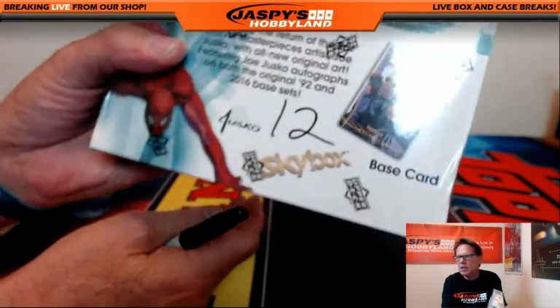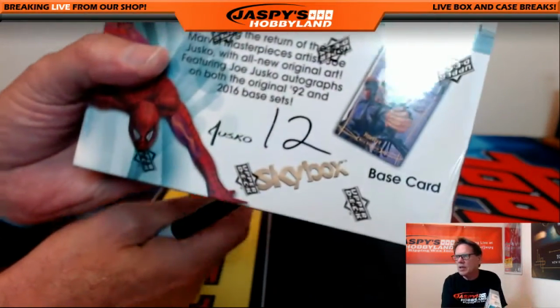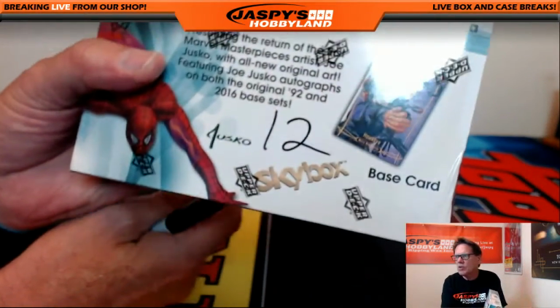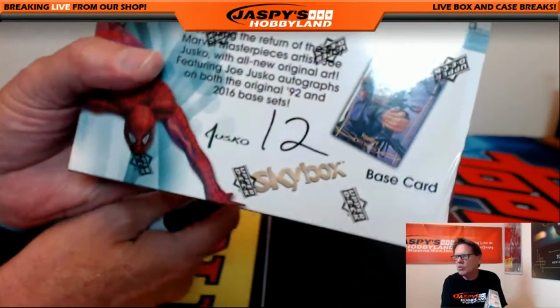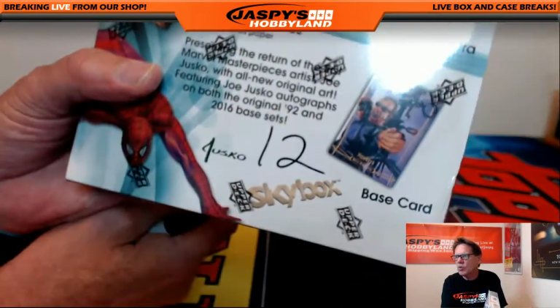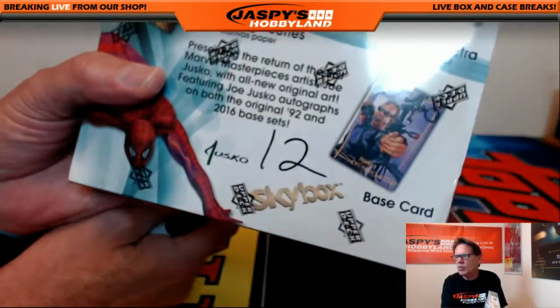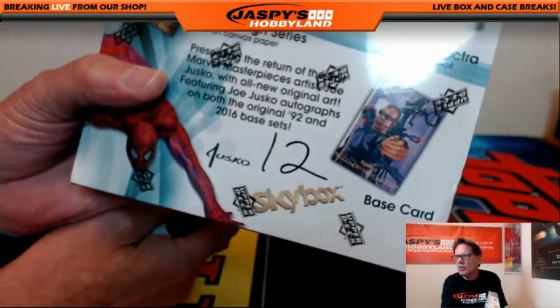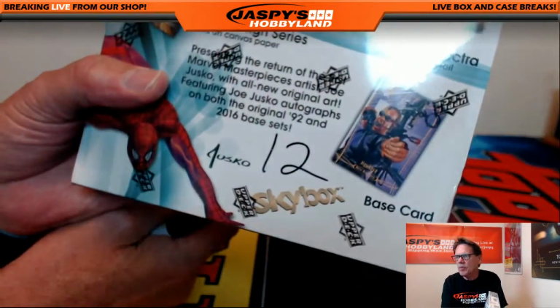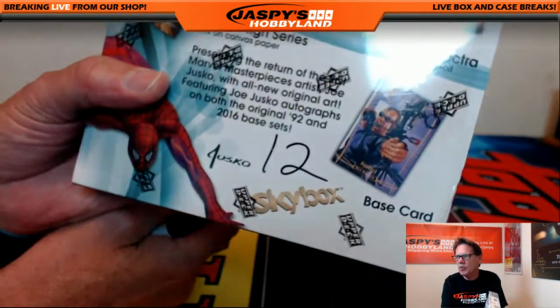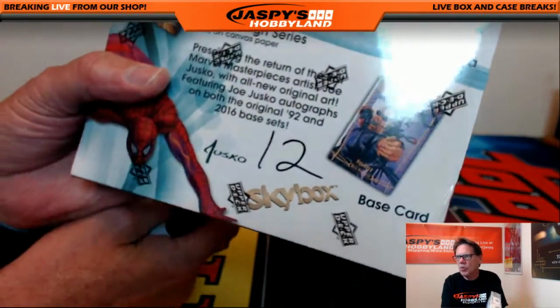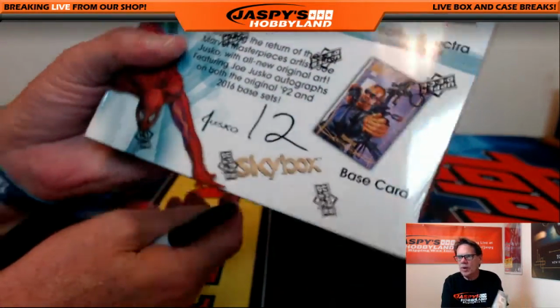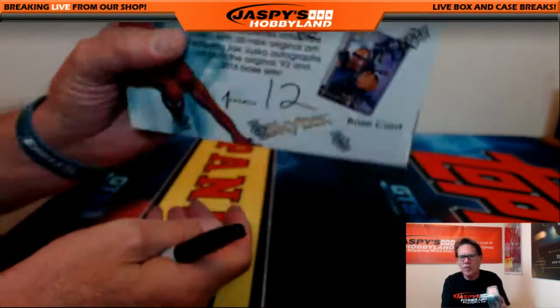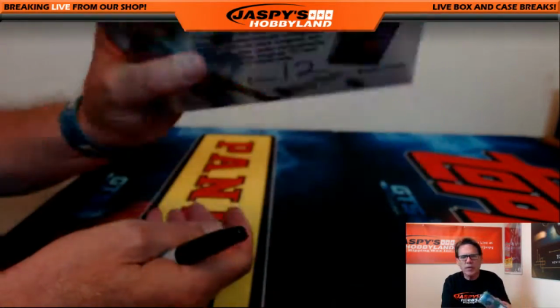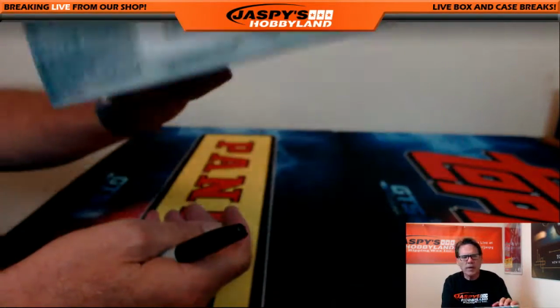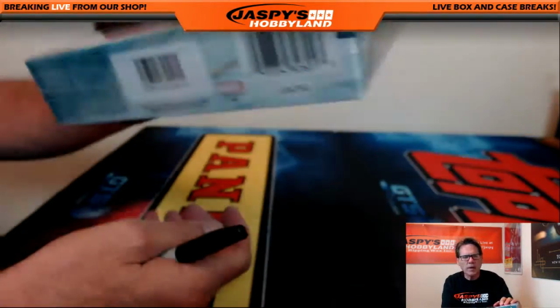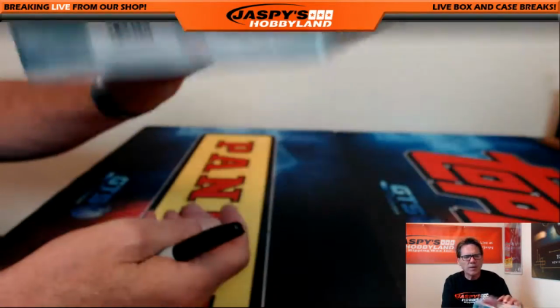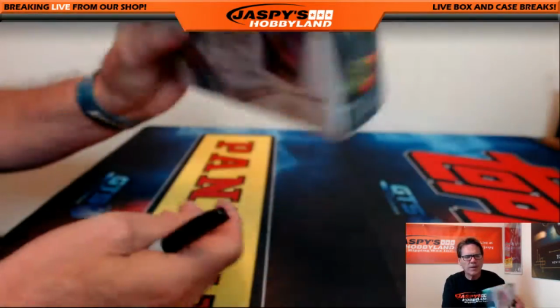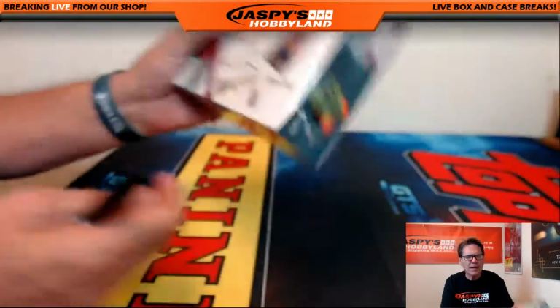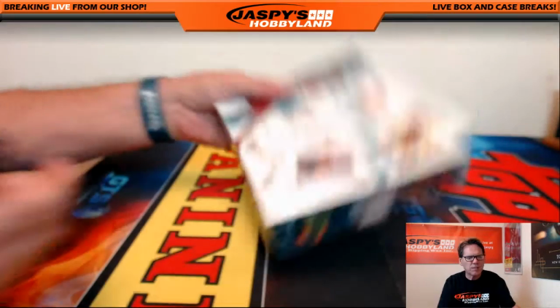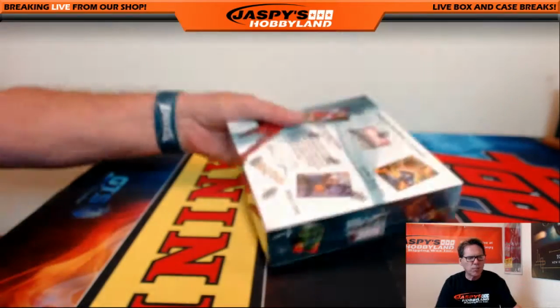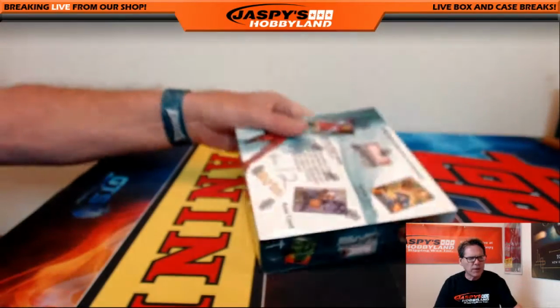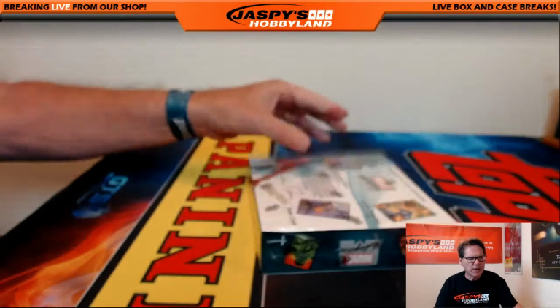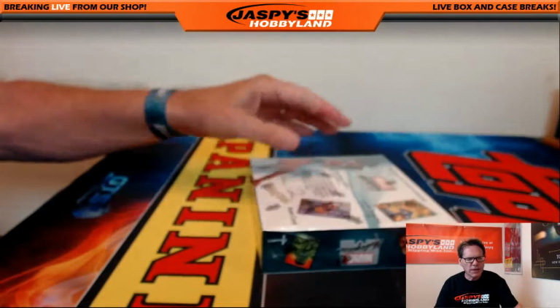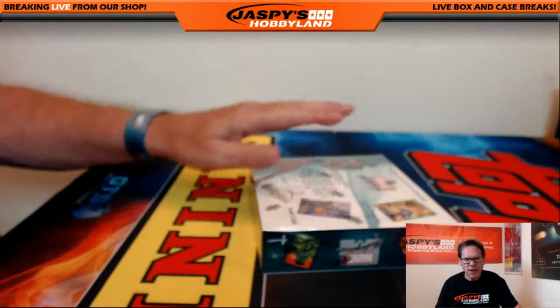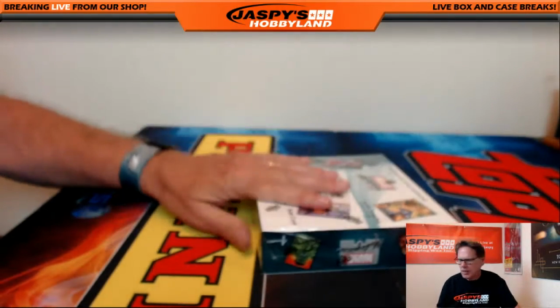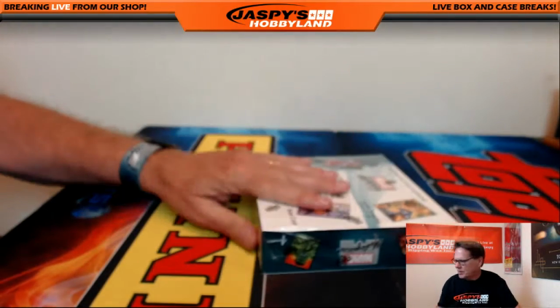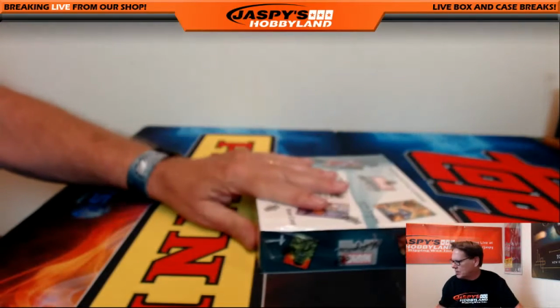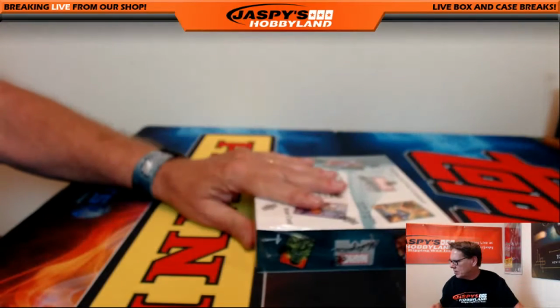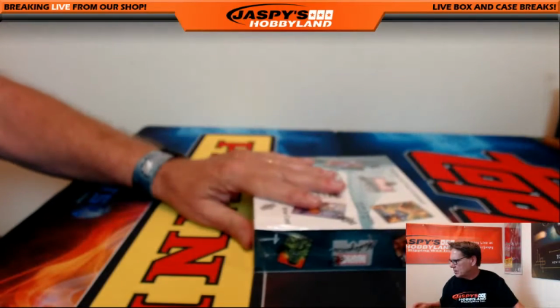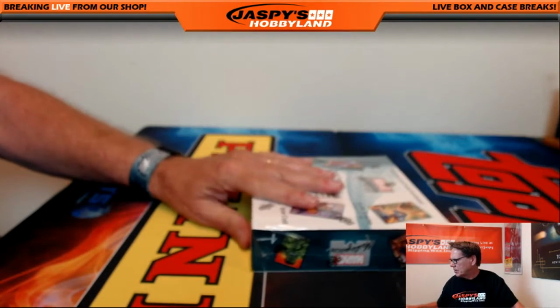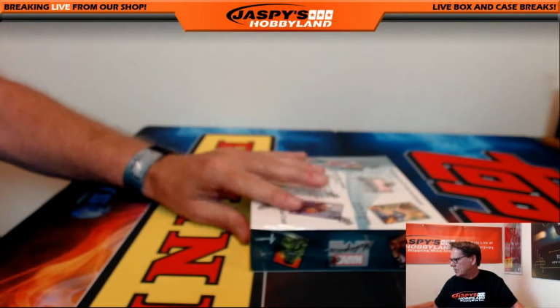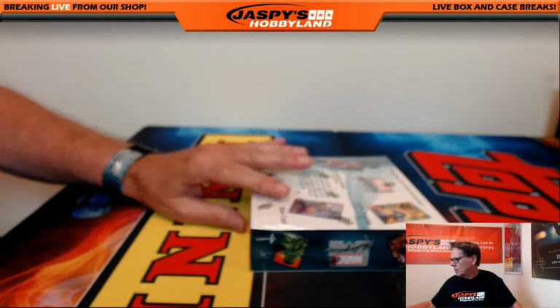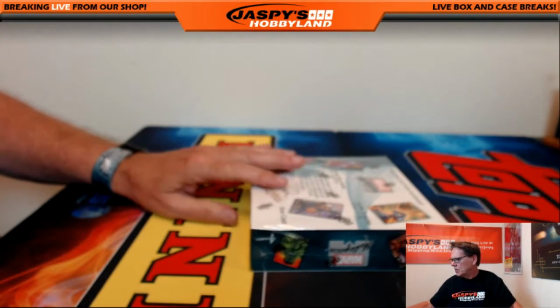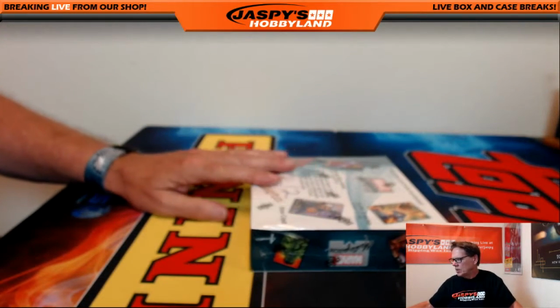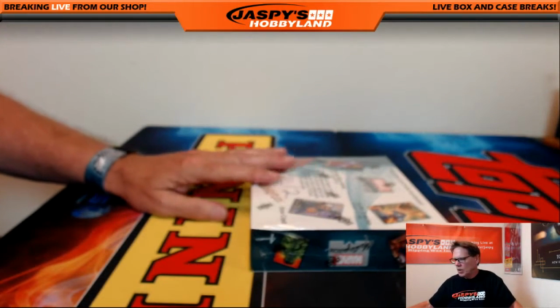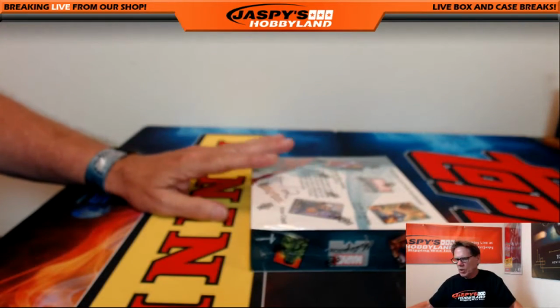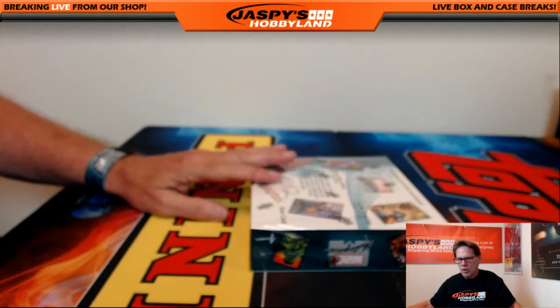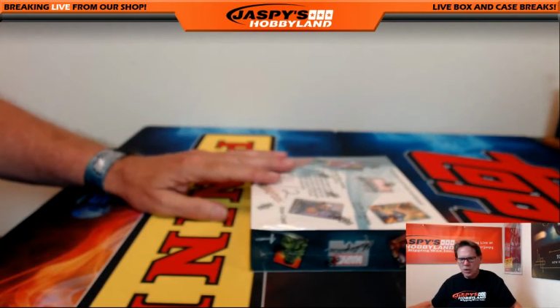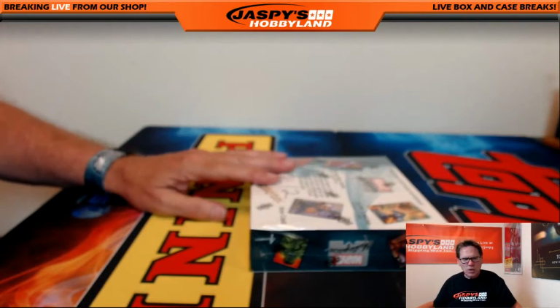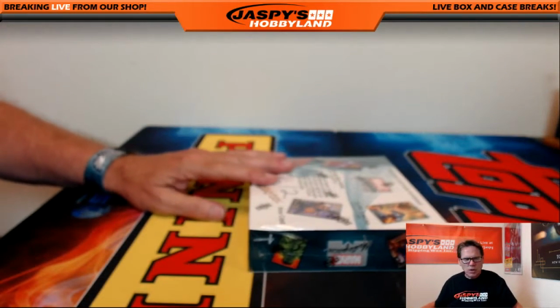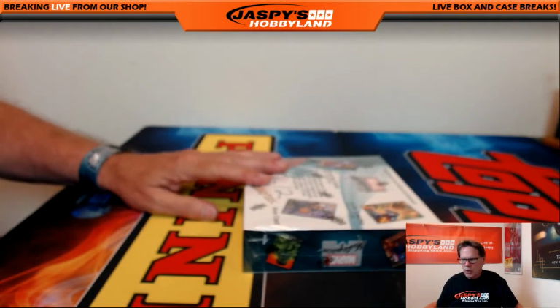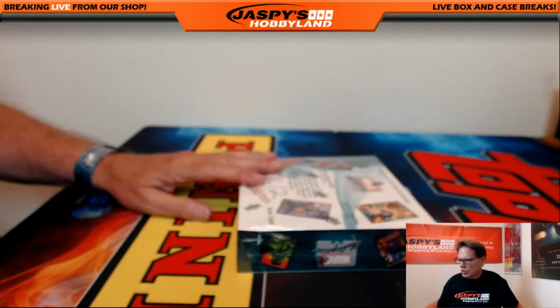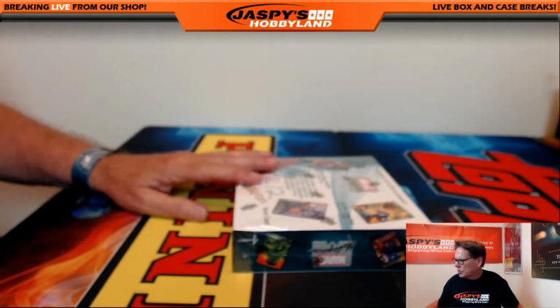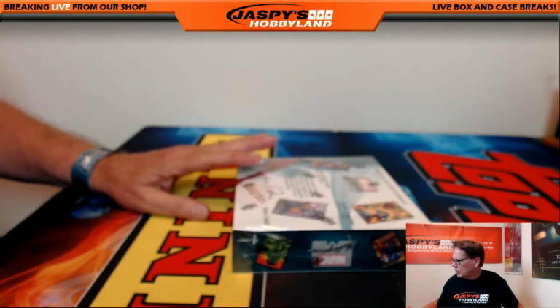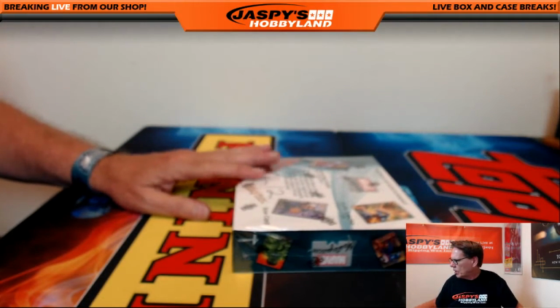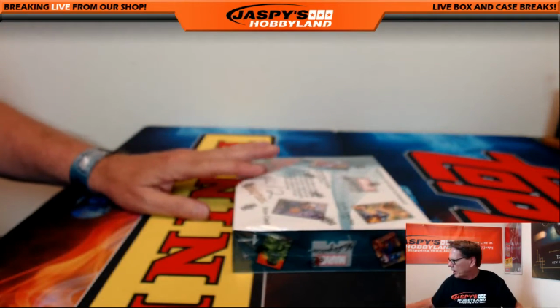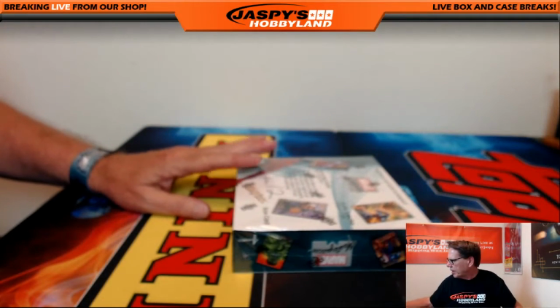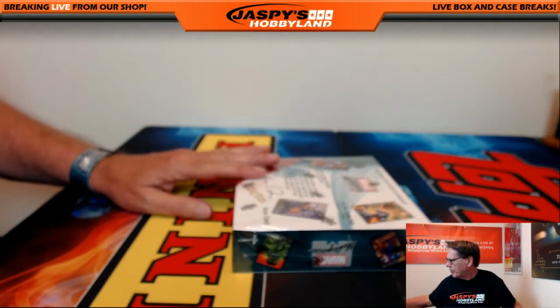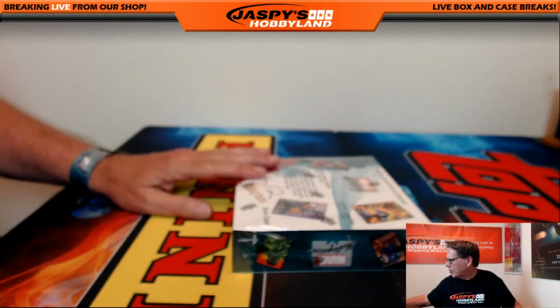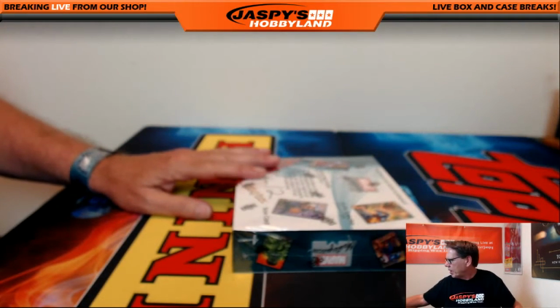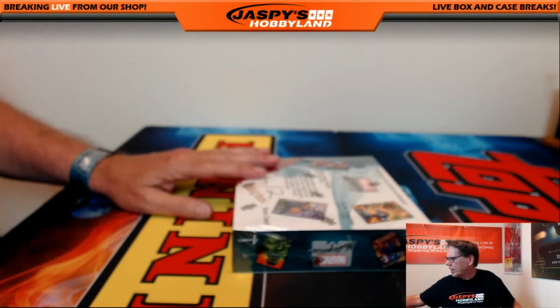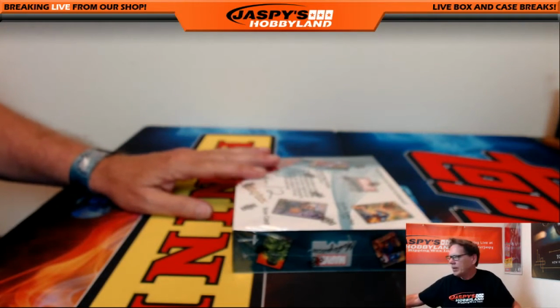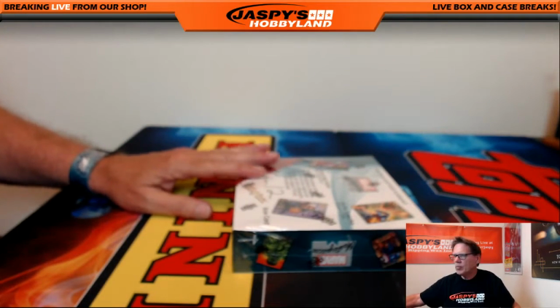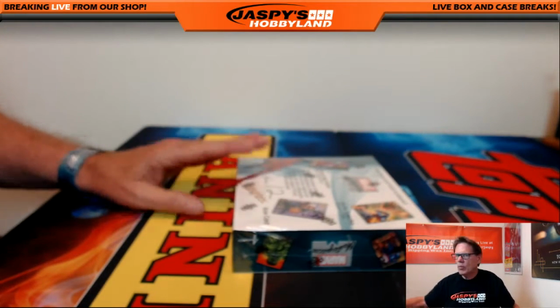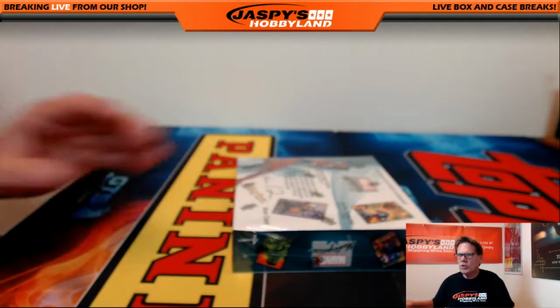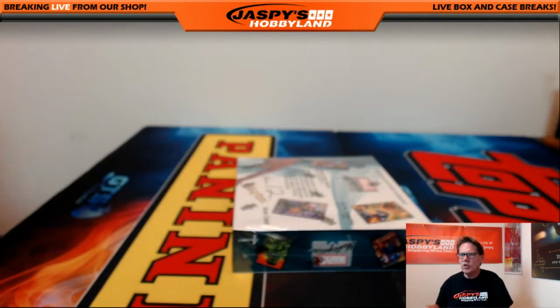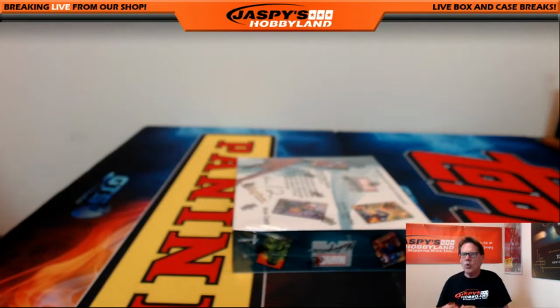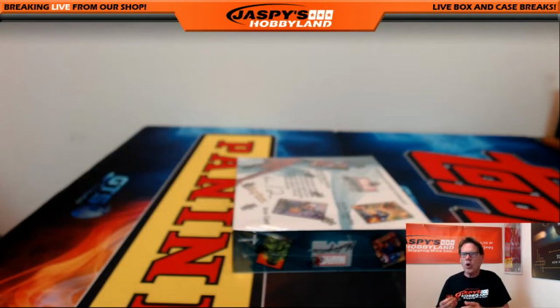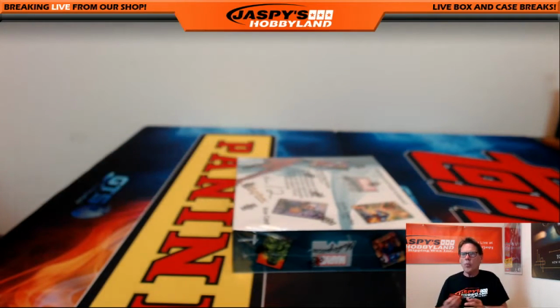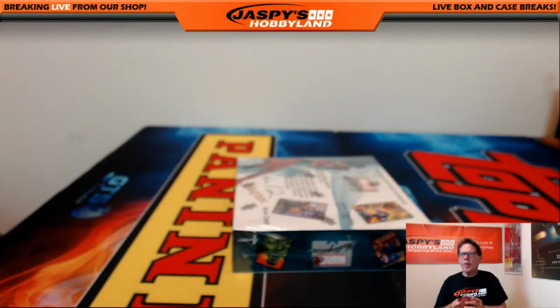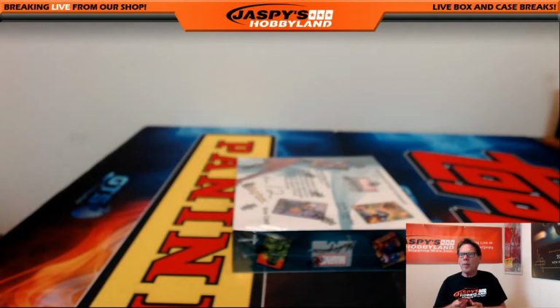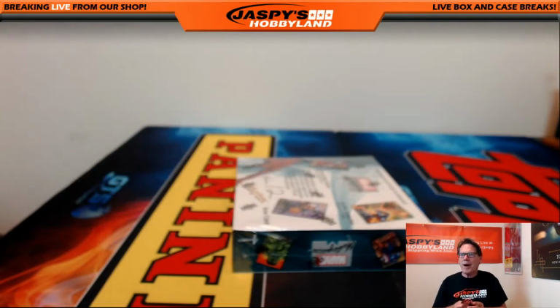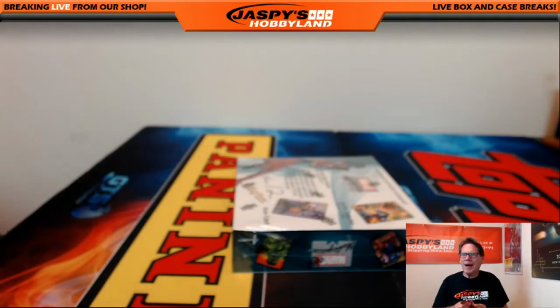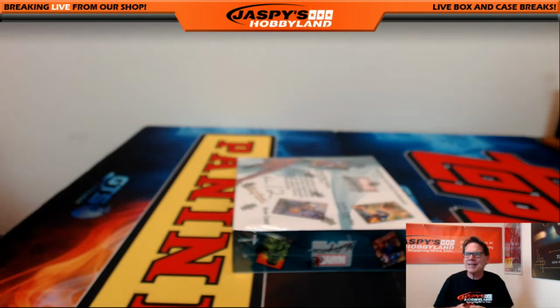That's Joe's number 12 on there. This is a one box break and the last break of the case. Good luck, everybody. We'll open the box.